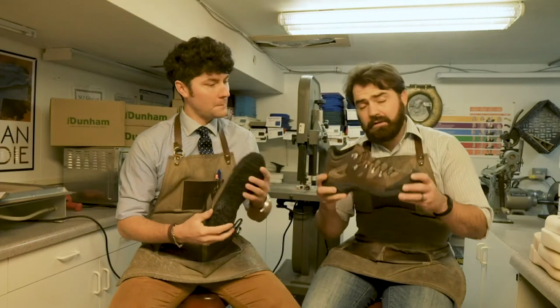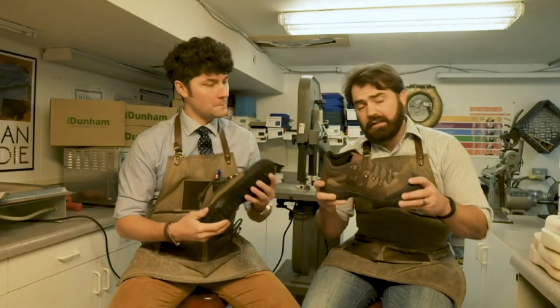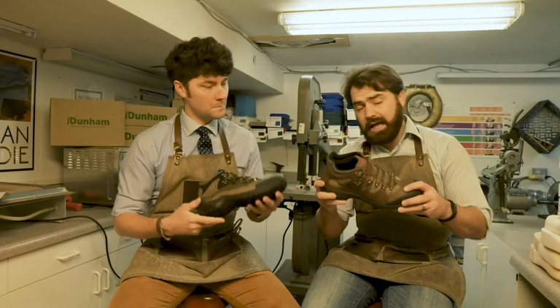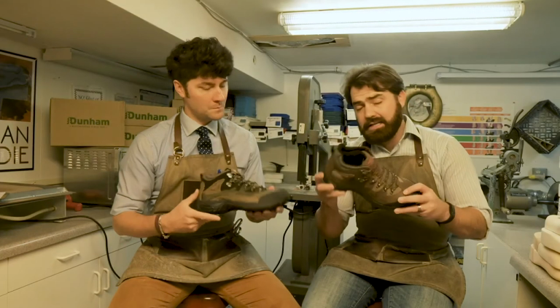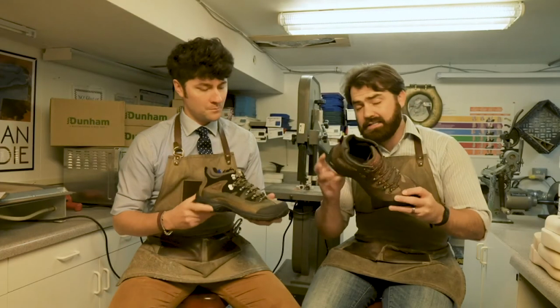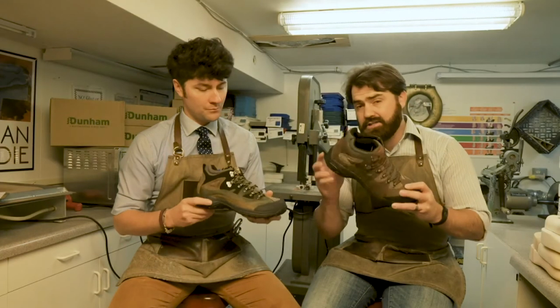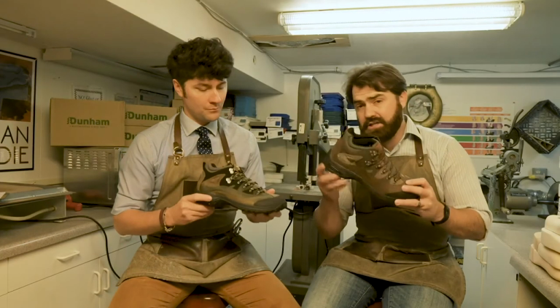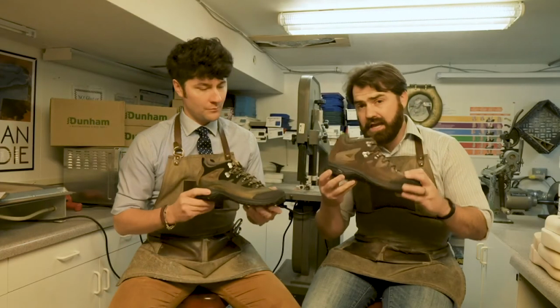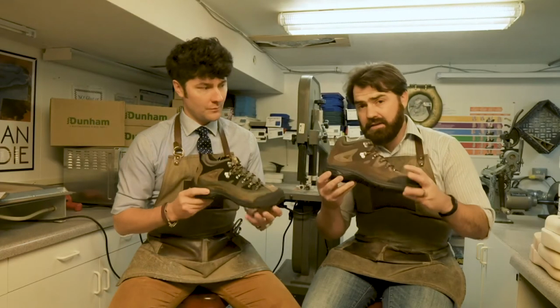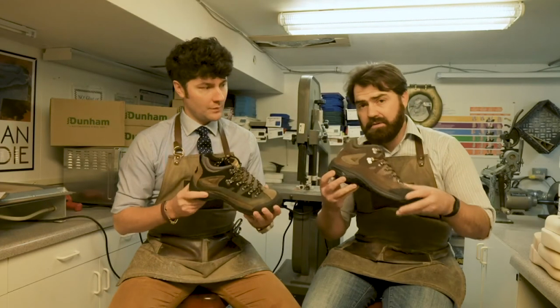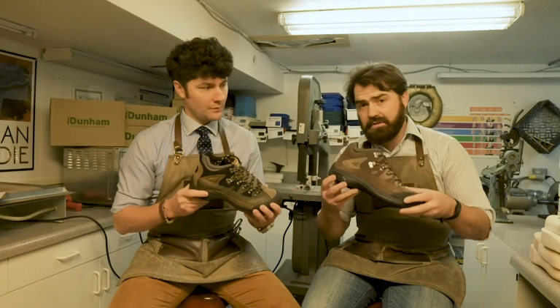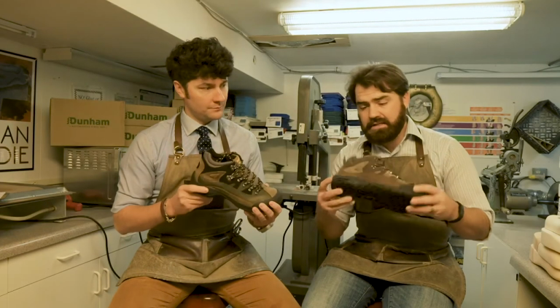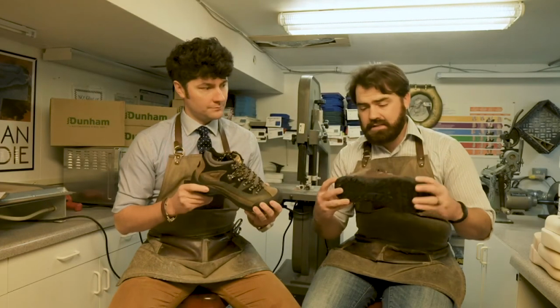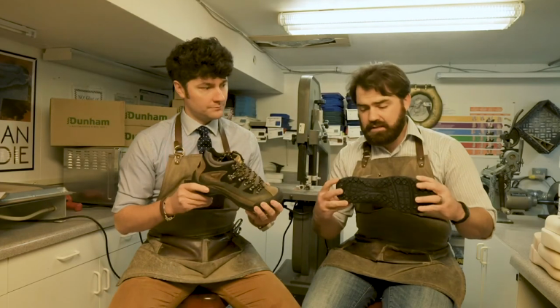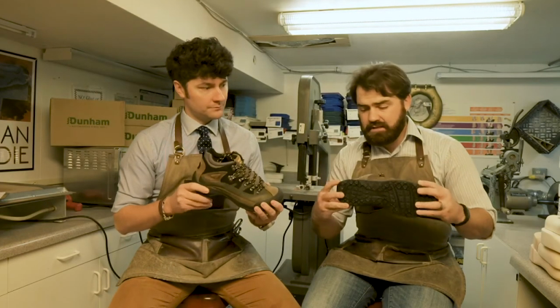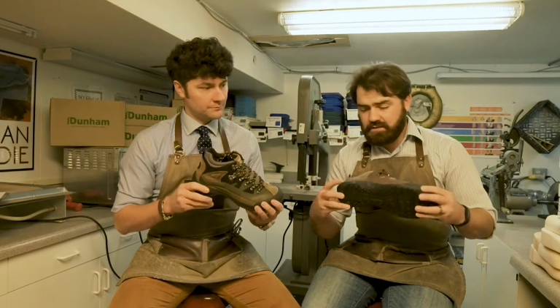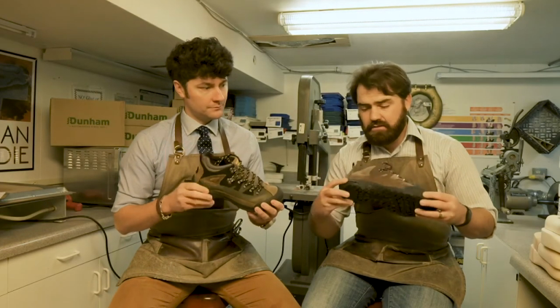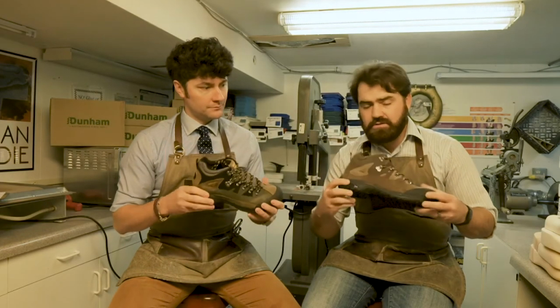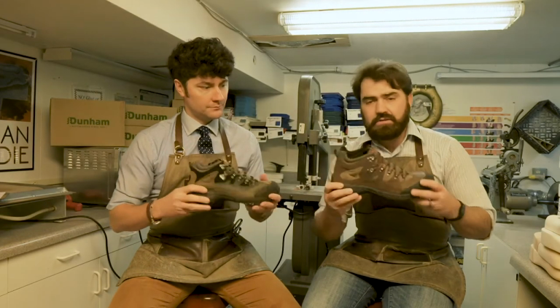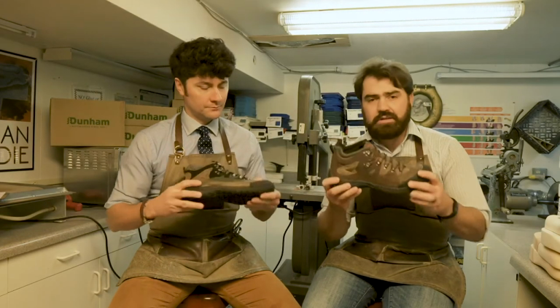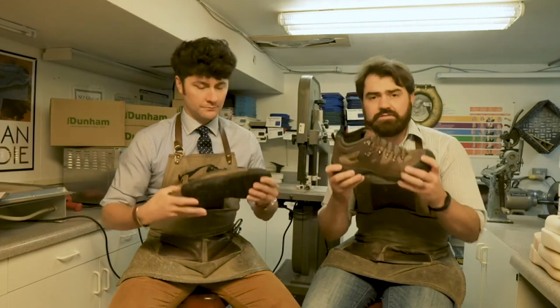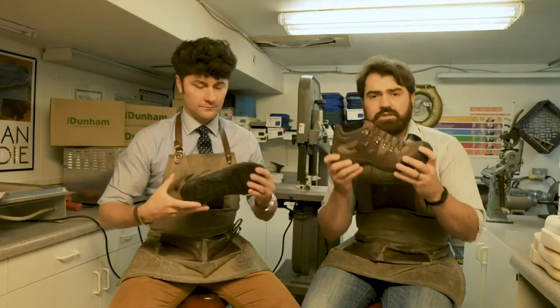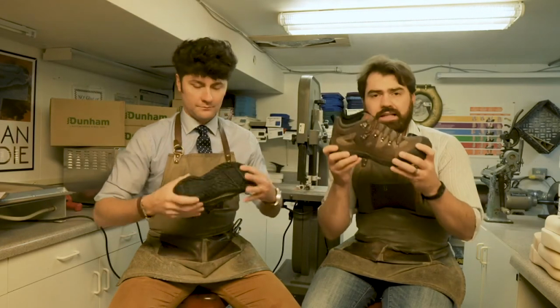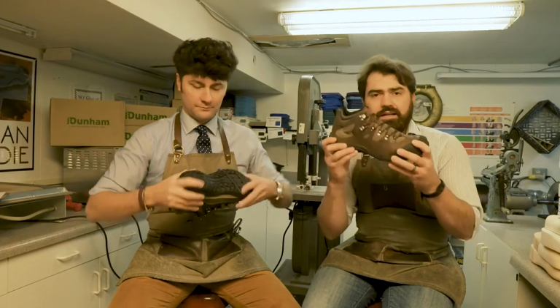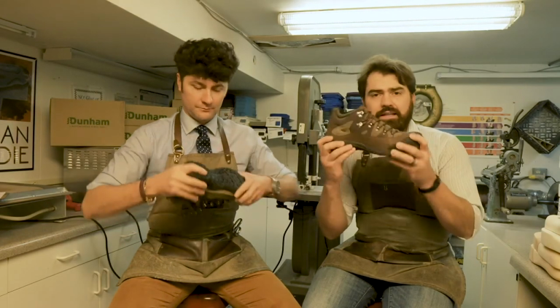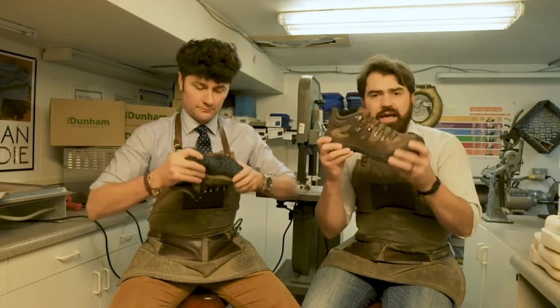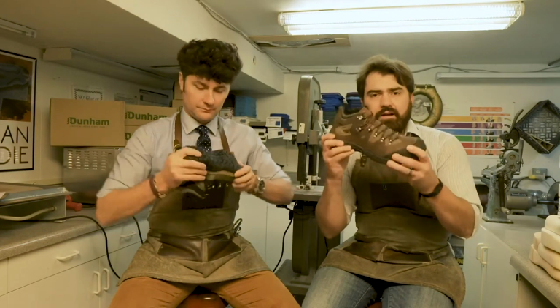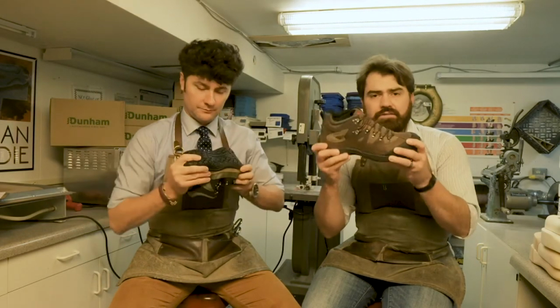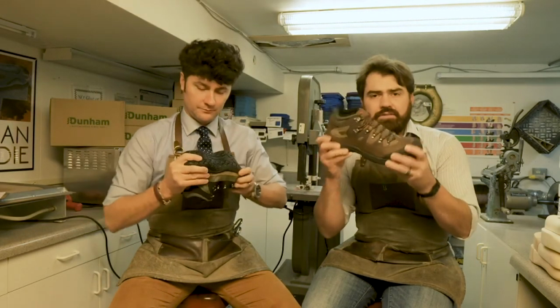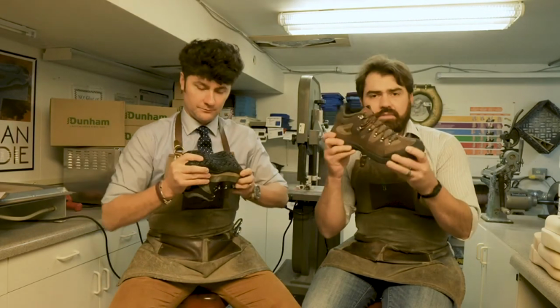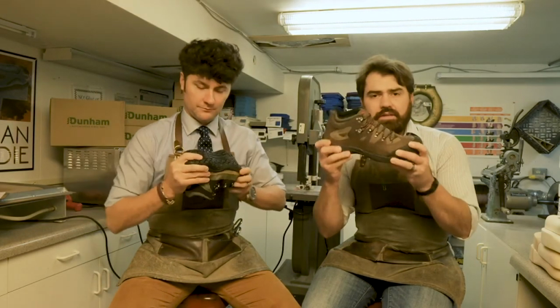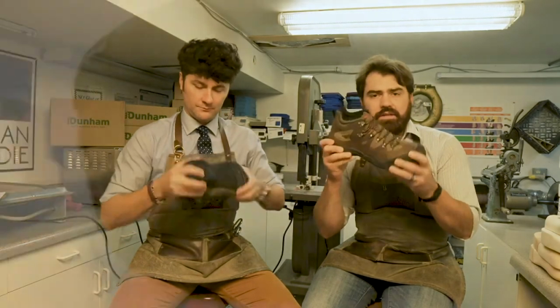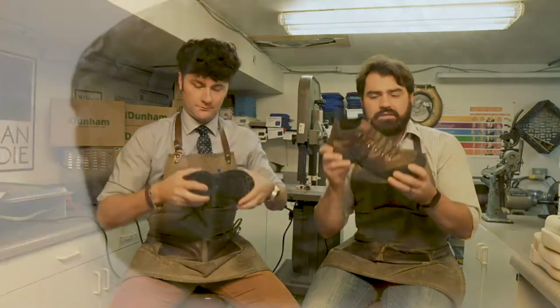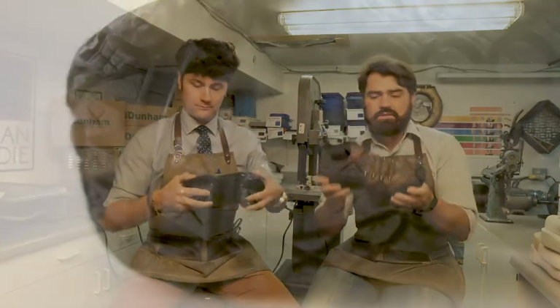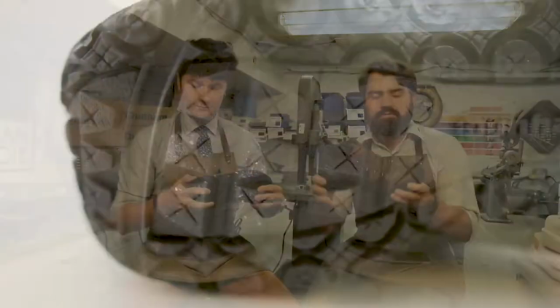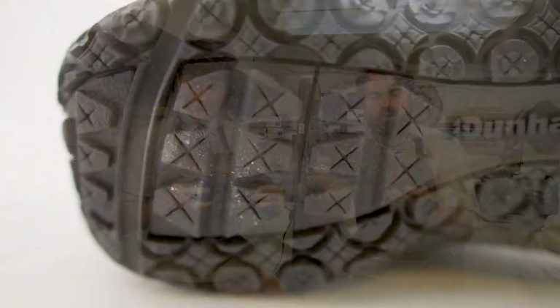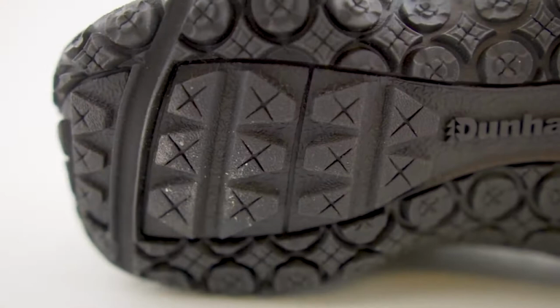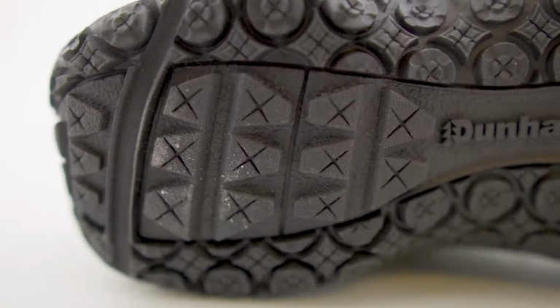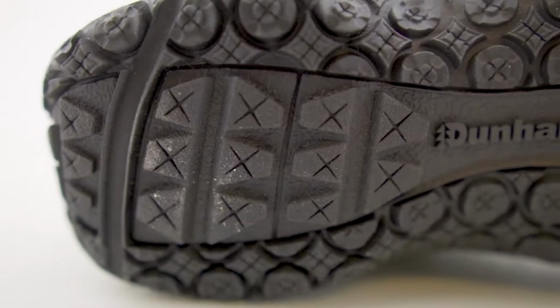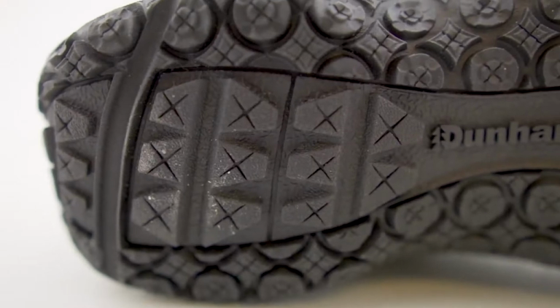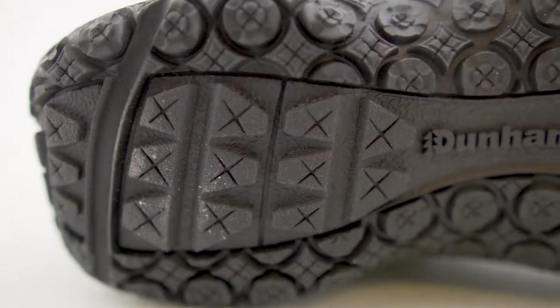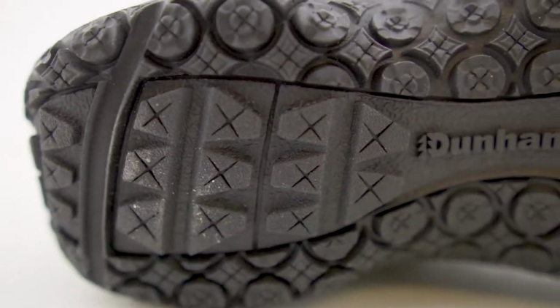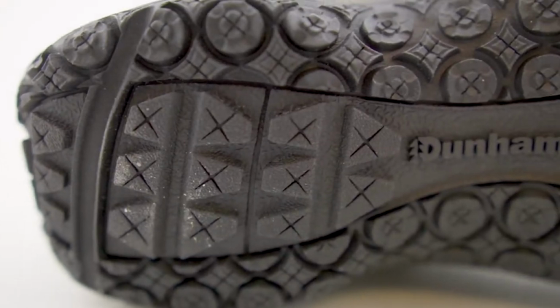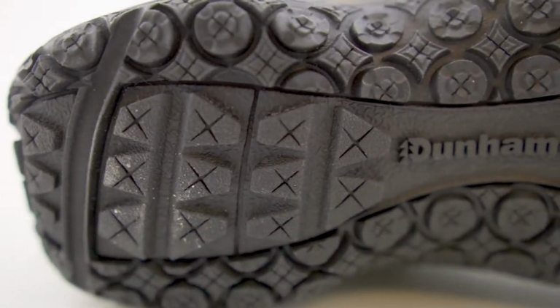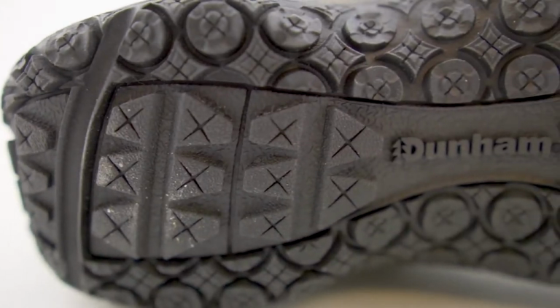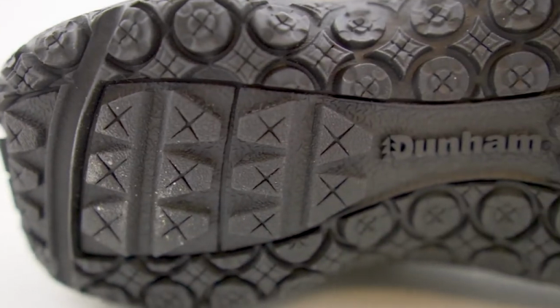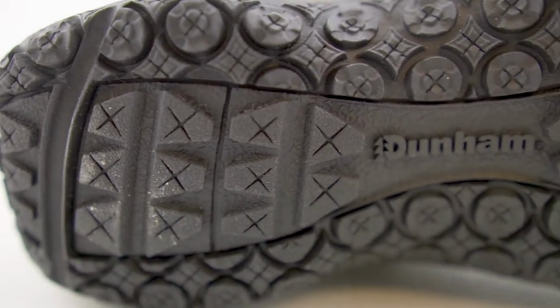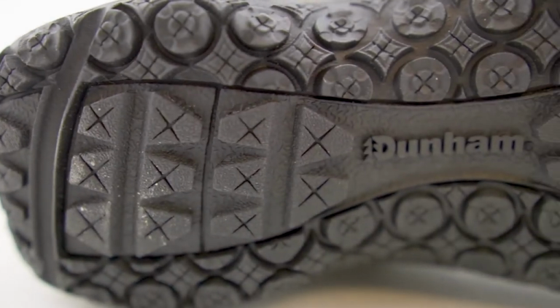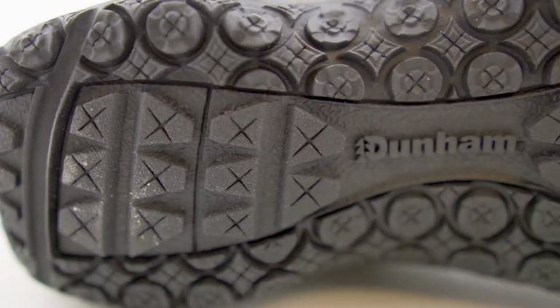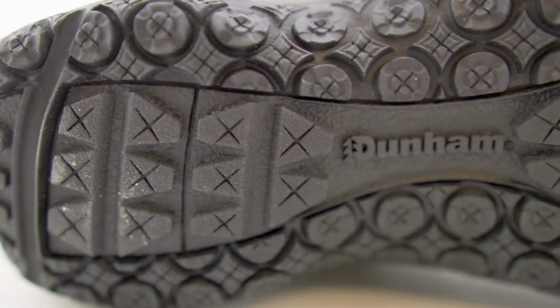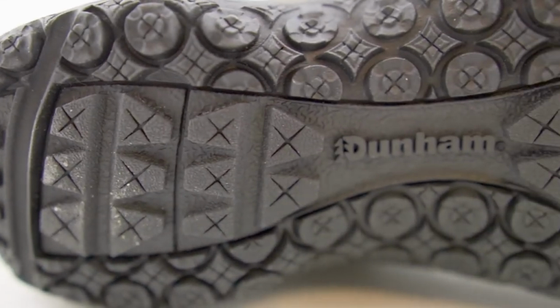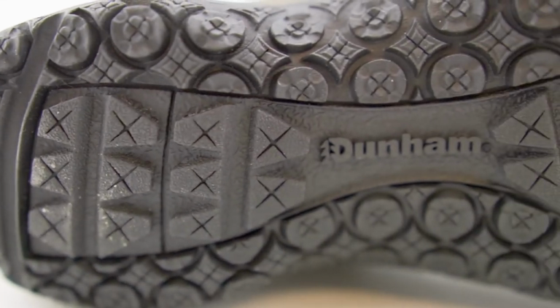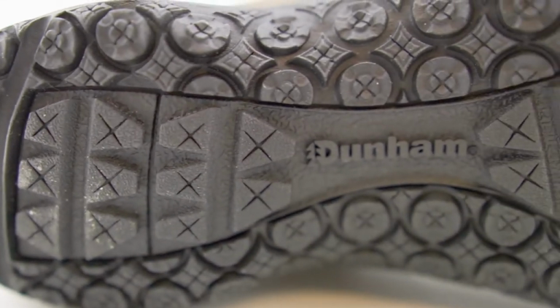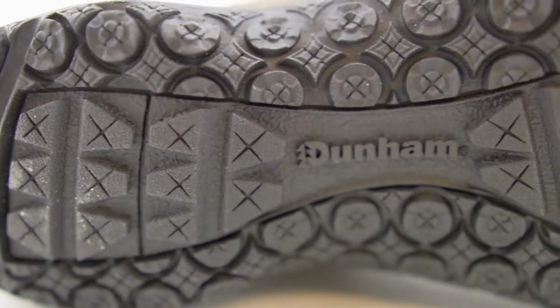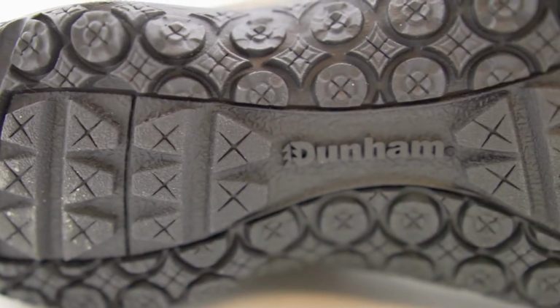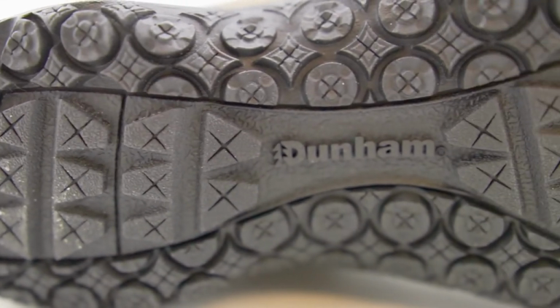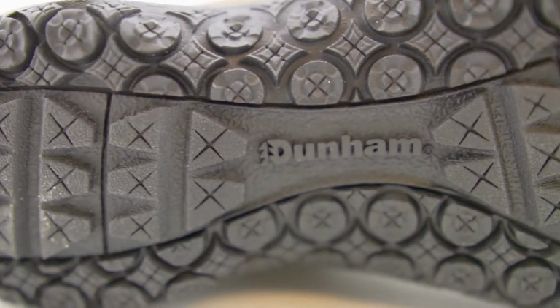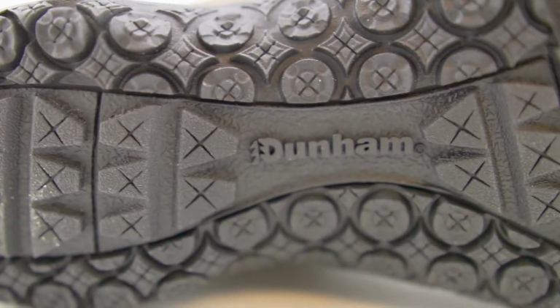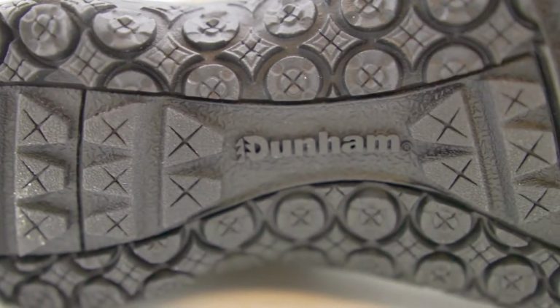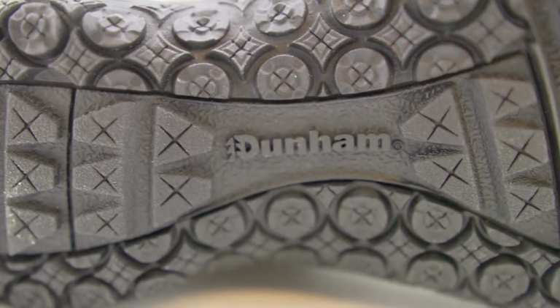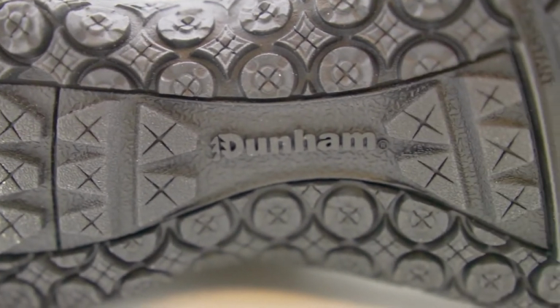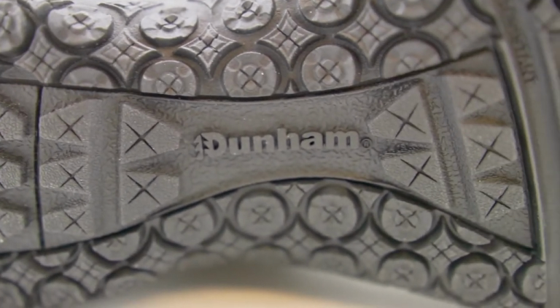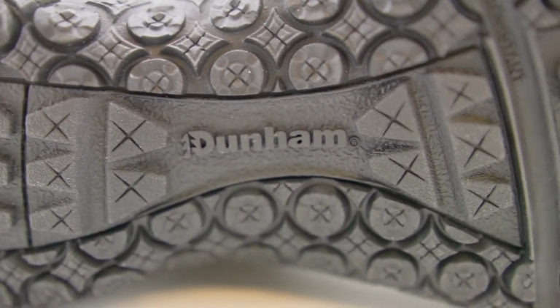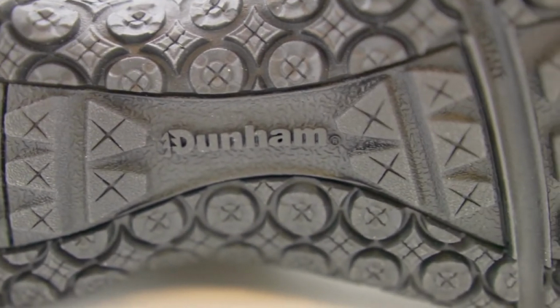There's a fiberglass shank built into the sole, which gives you a lot of lateral stability. So if you have ankle falling in, it's going to hold you up pretty nicely.